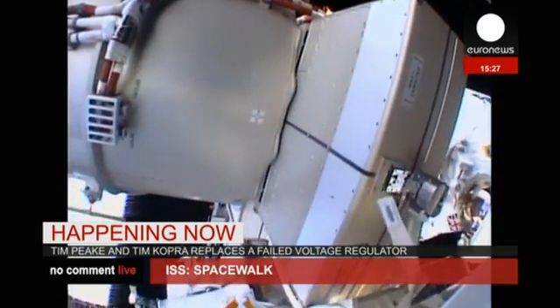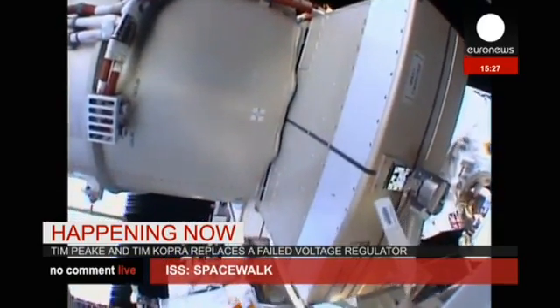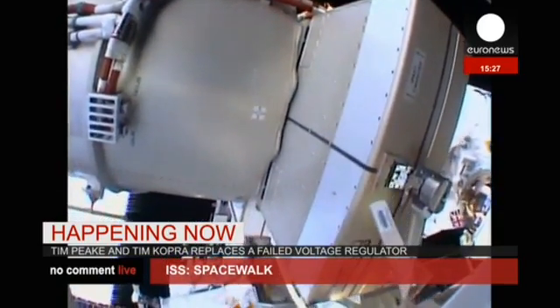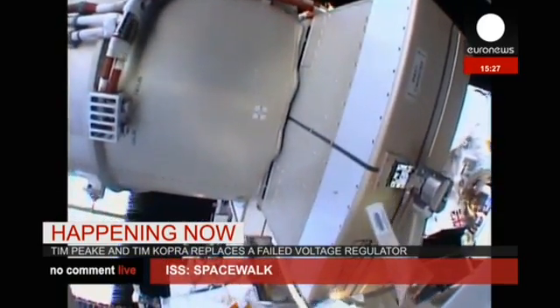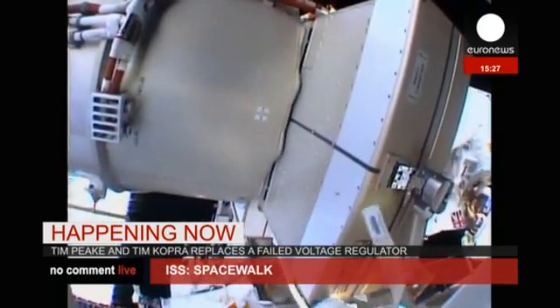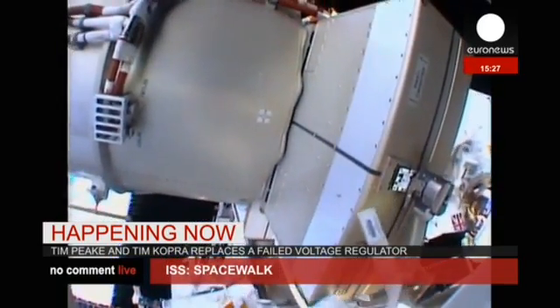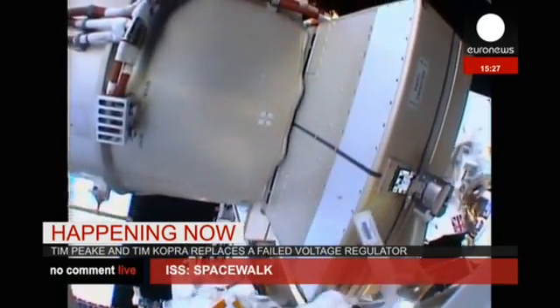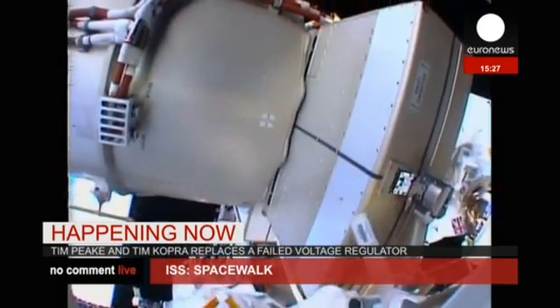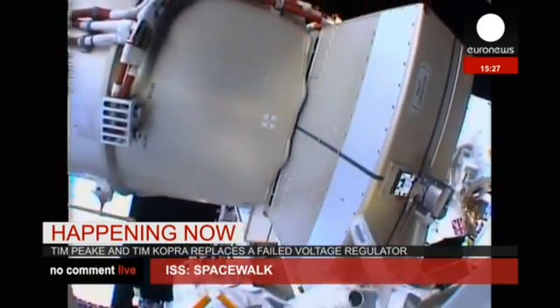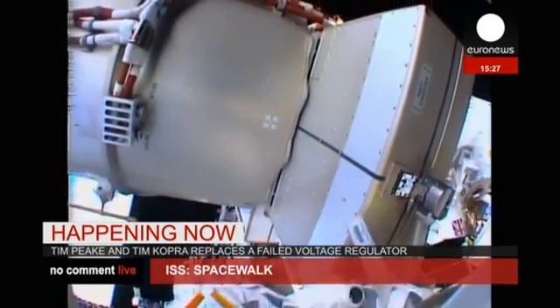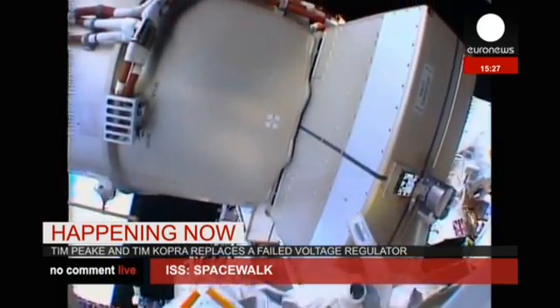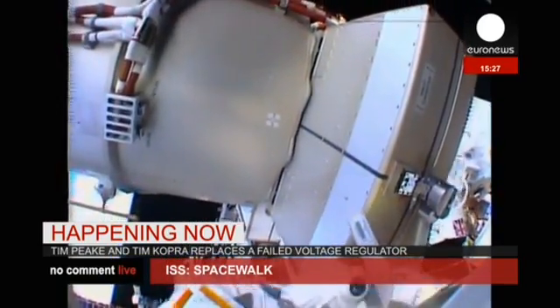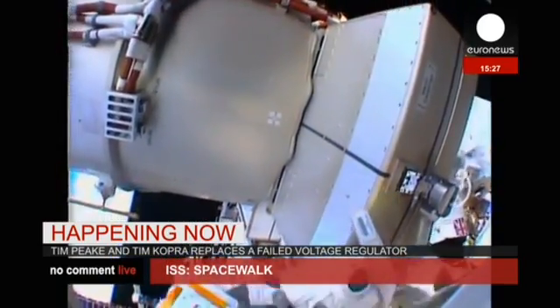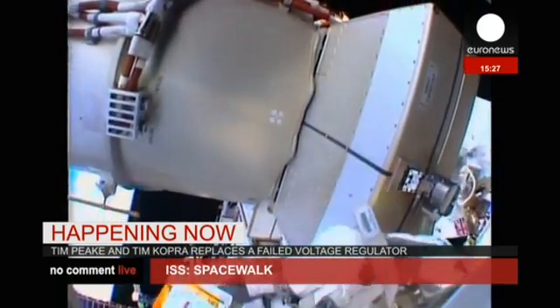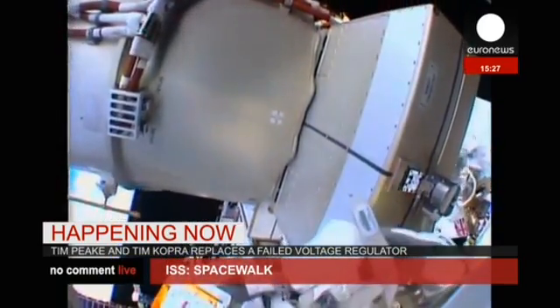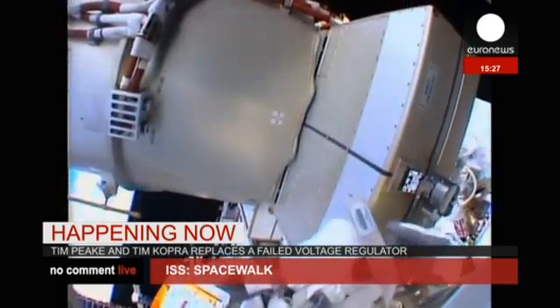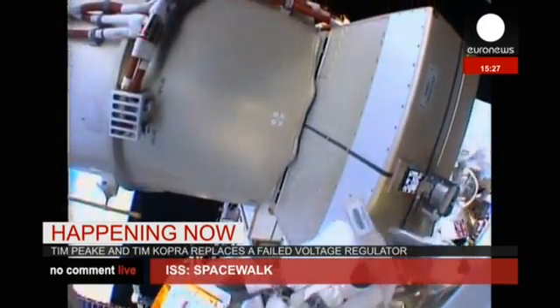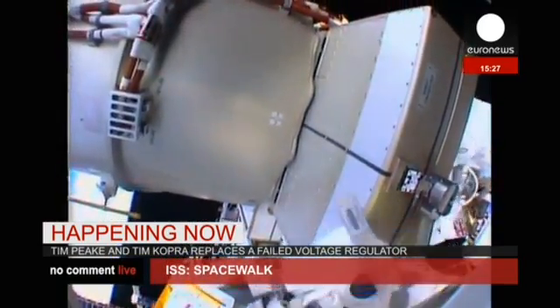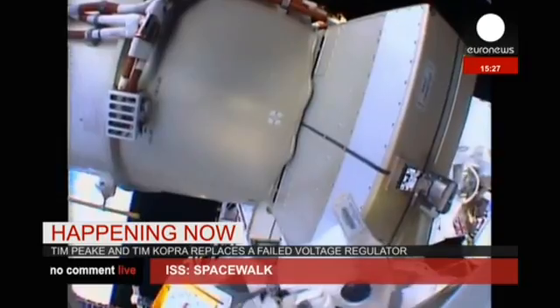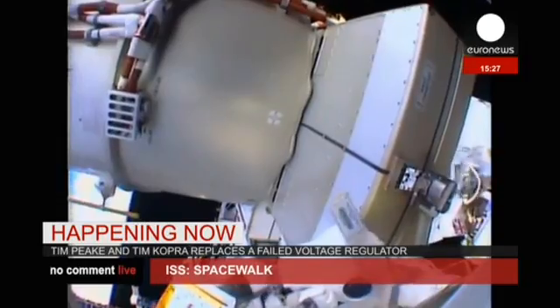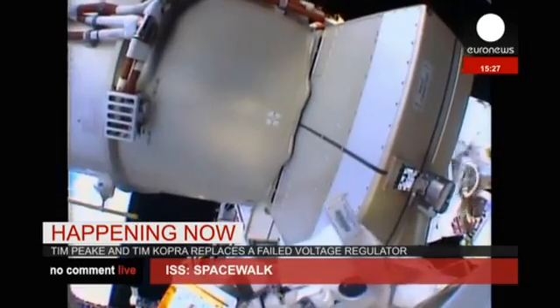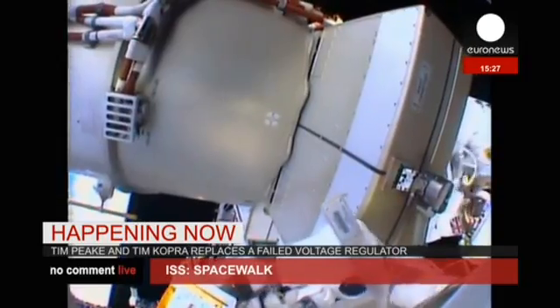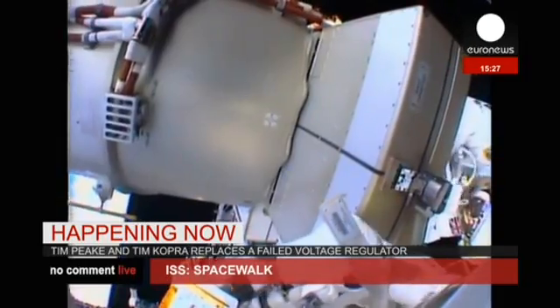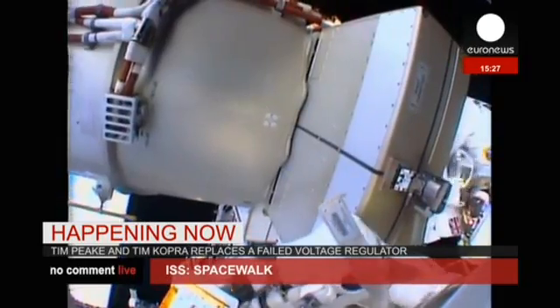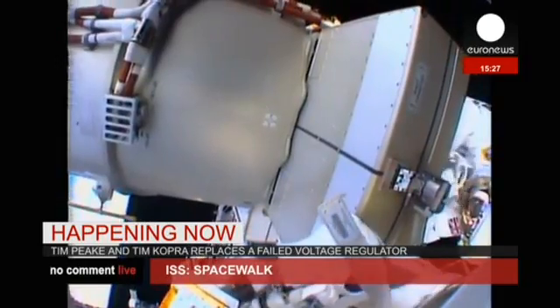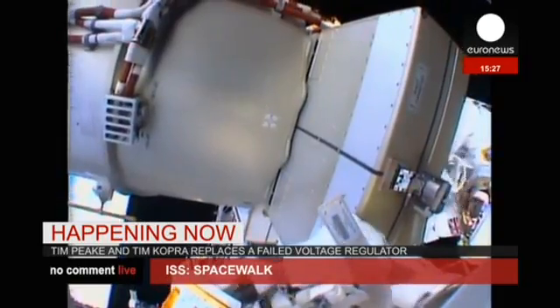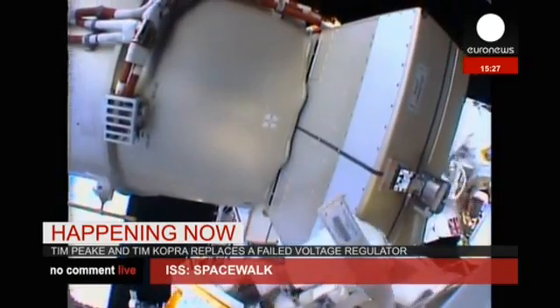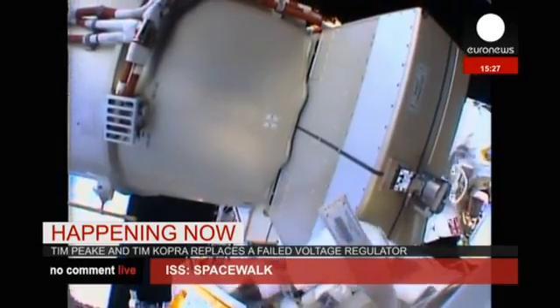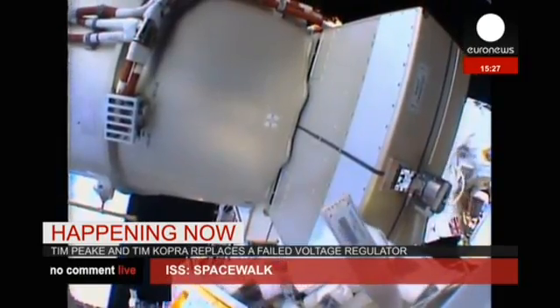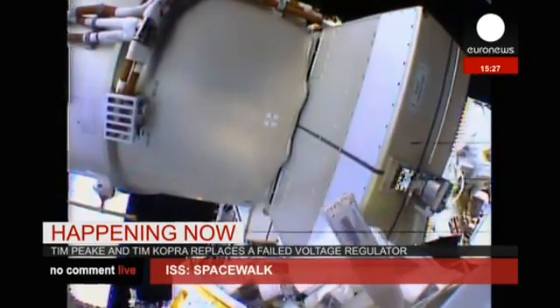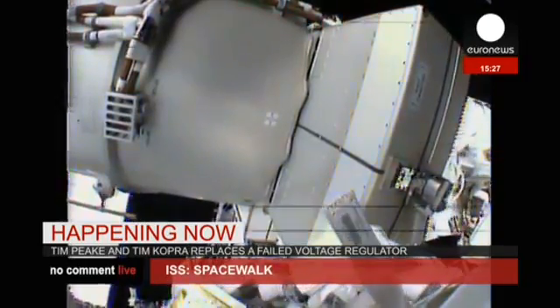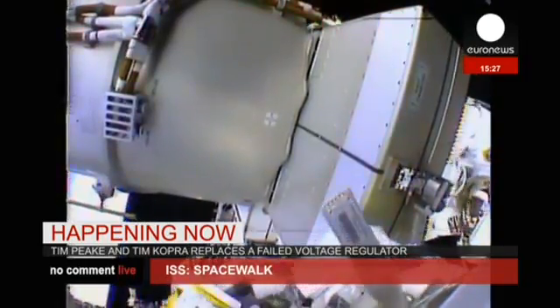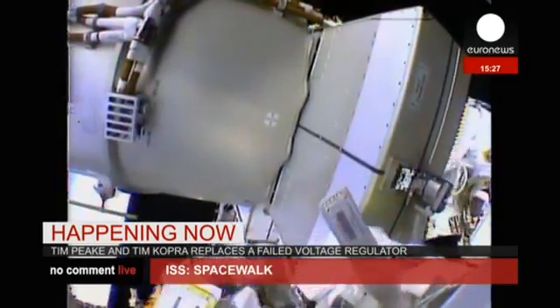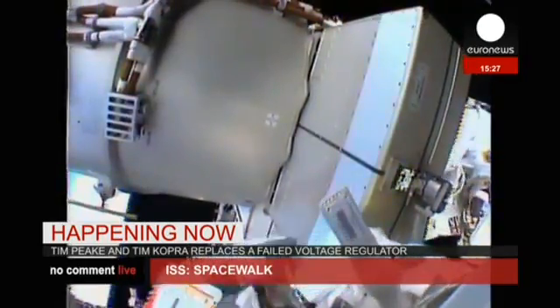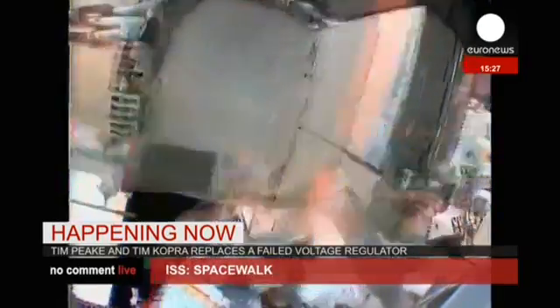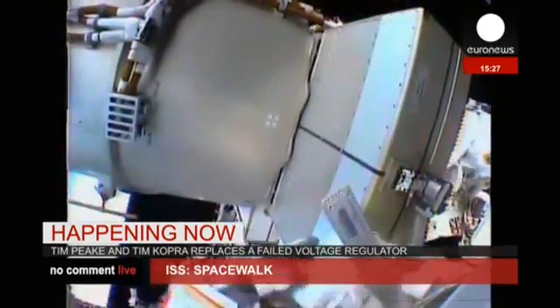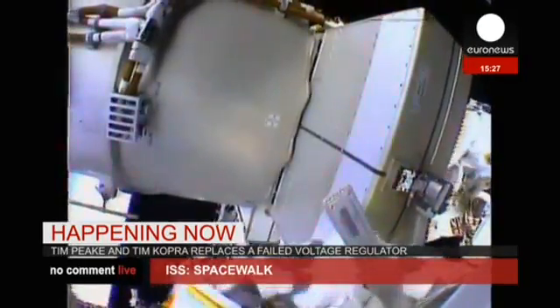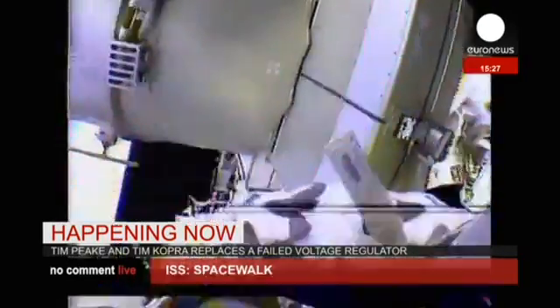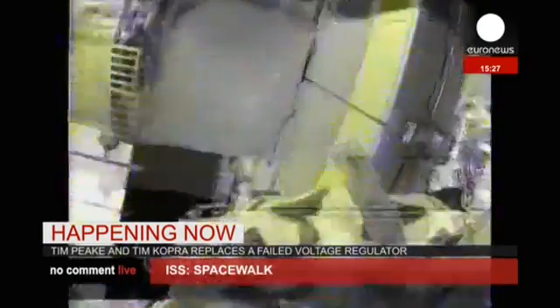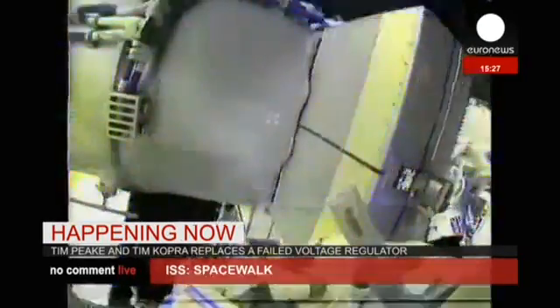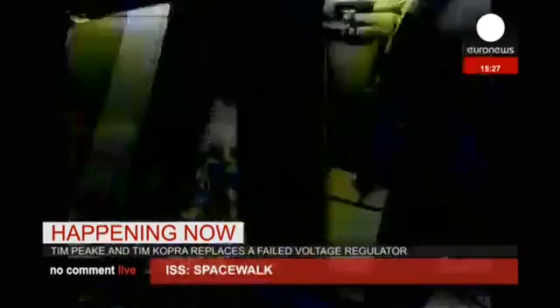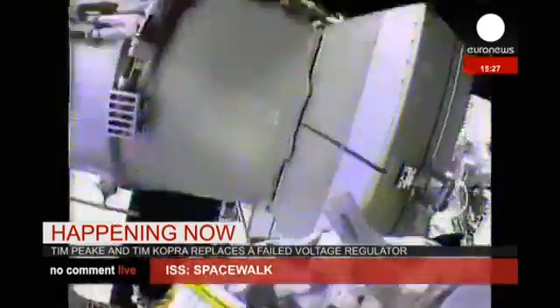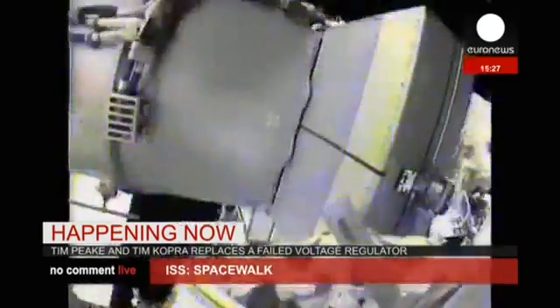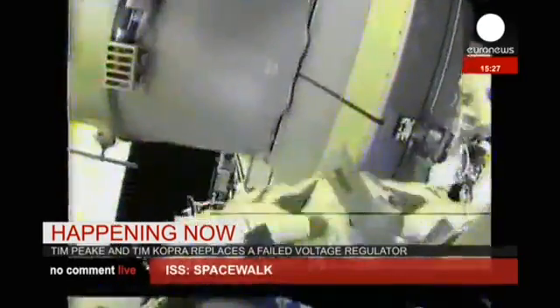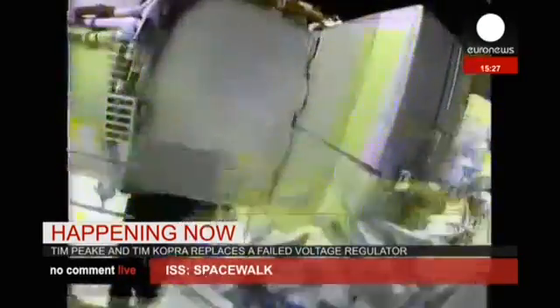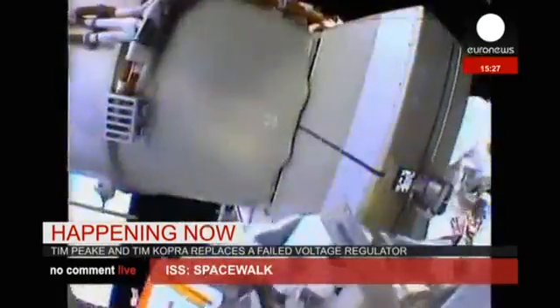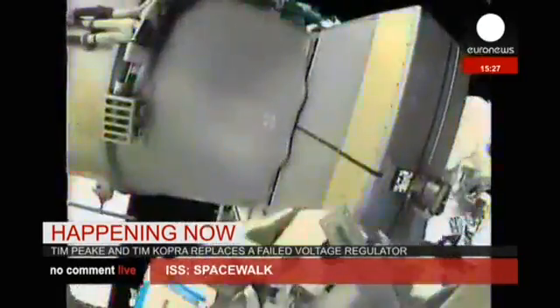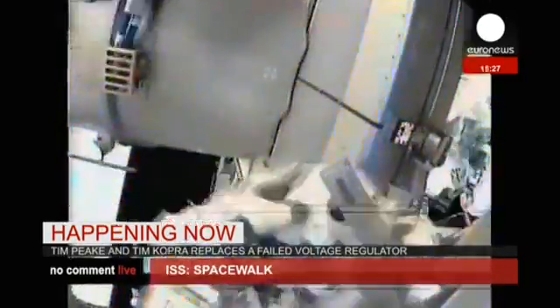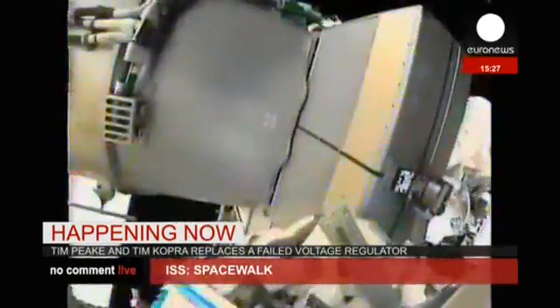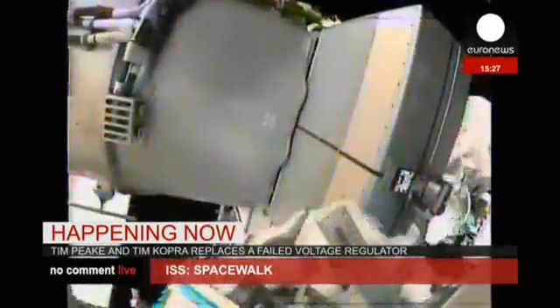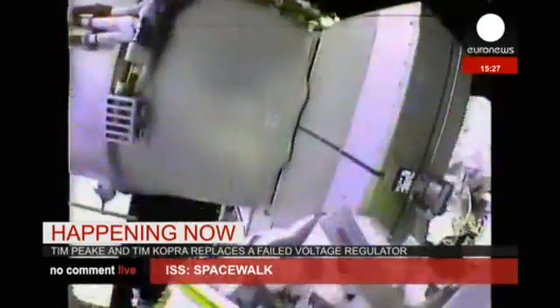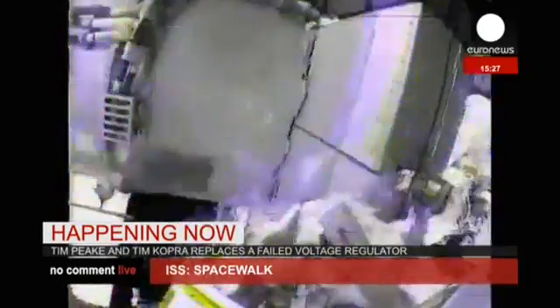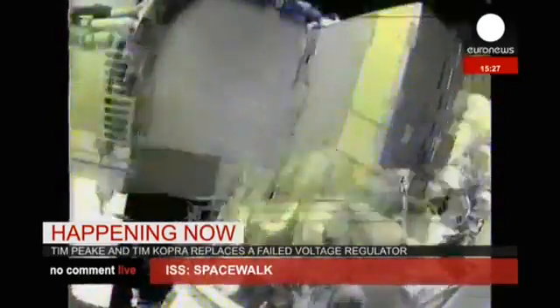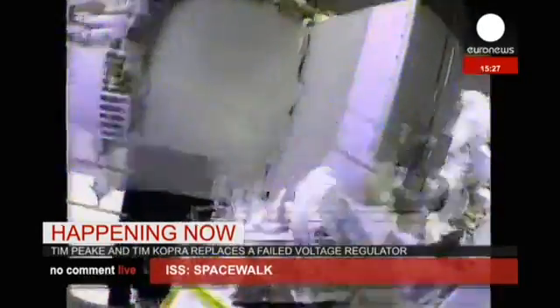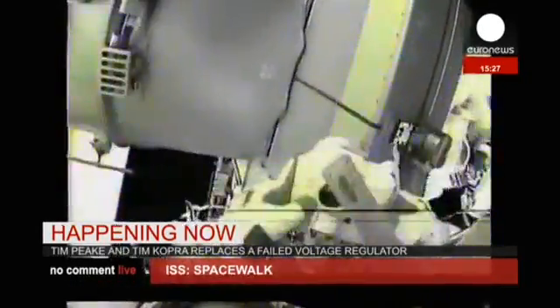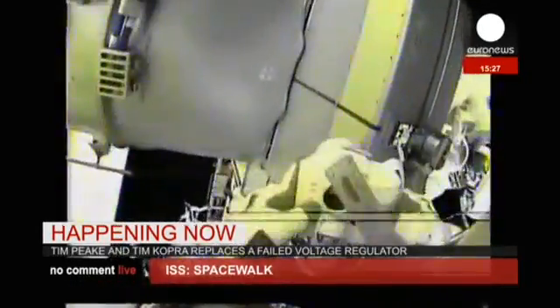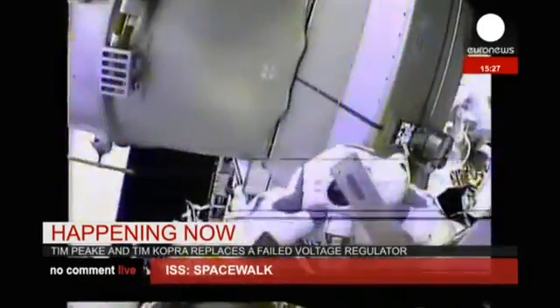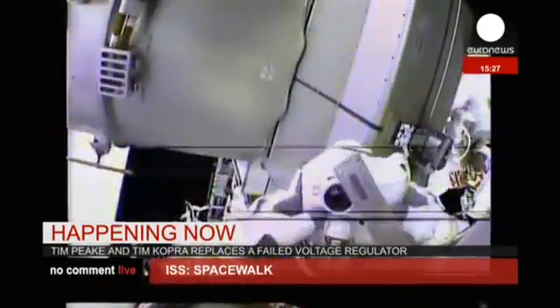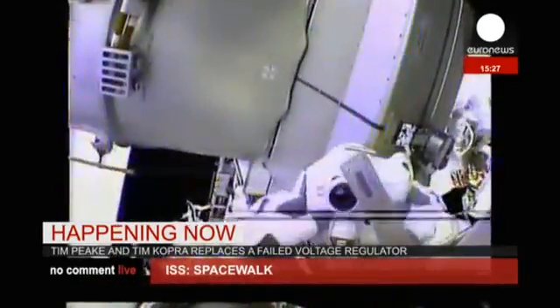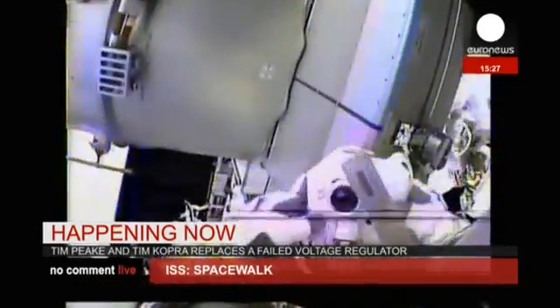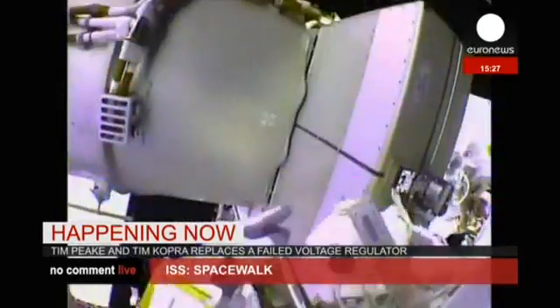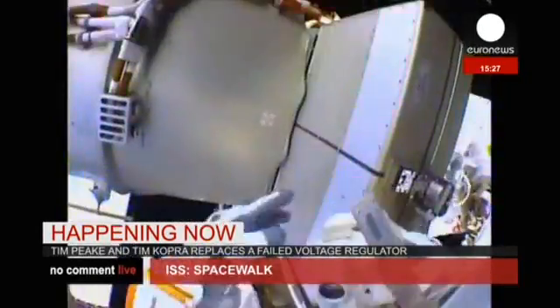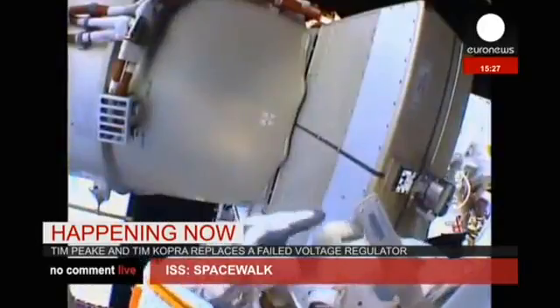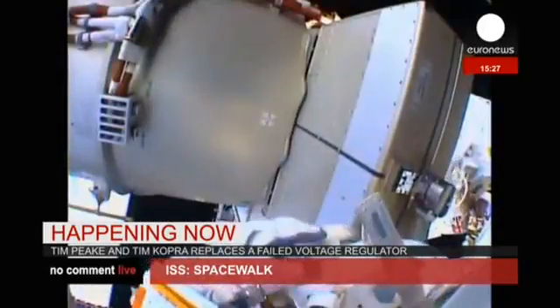Did you feel any chattering in the bolt as you were releasing it? No, I didn't. It's a good thing.